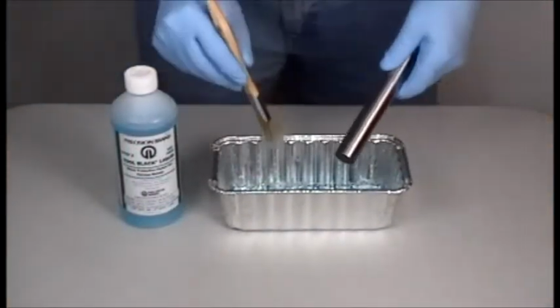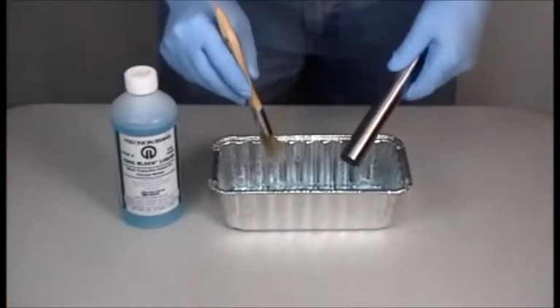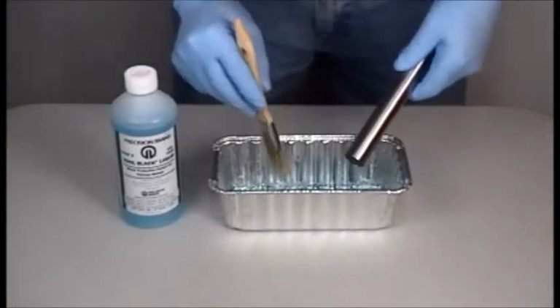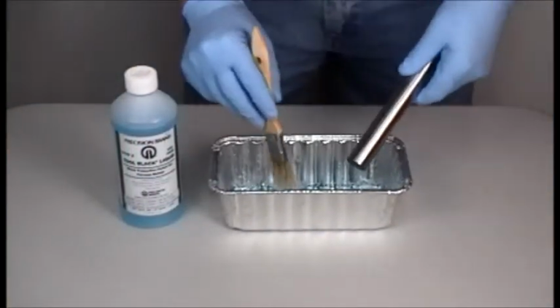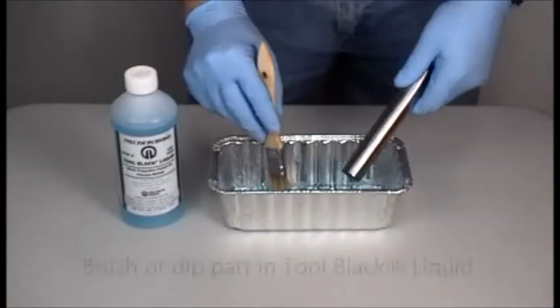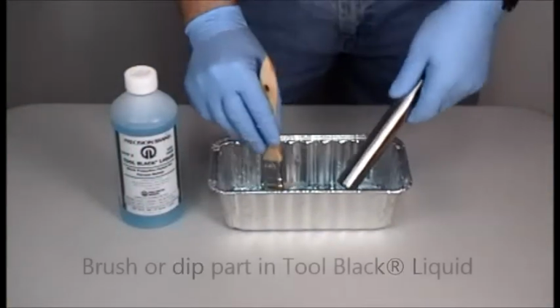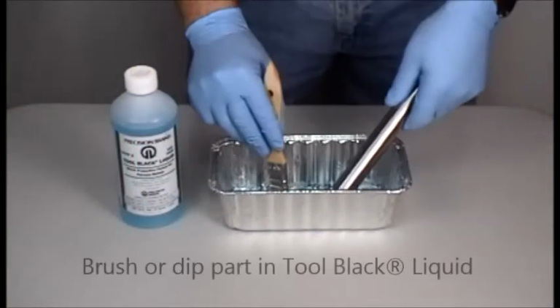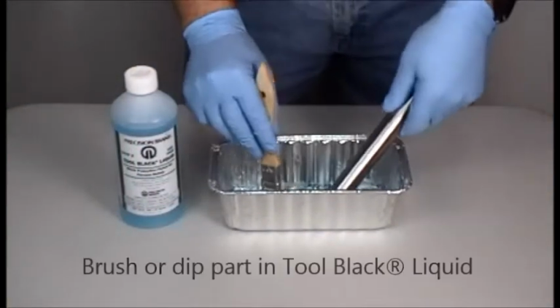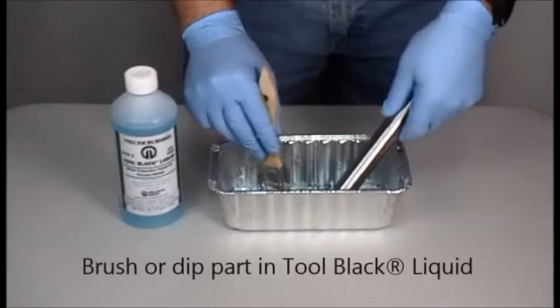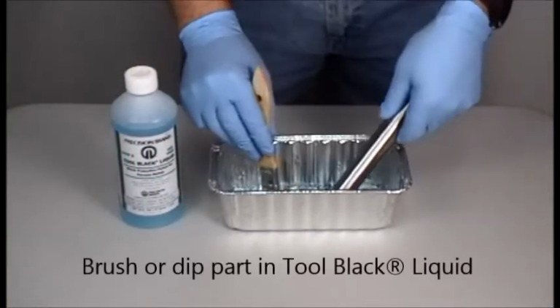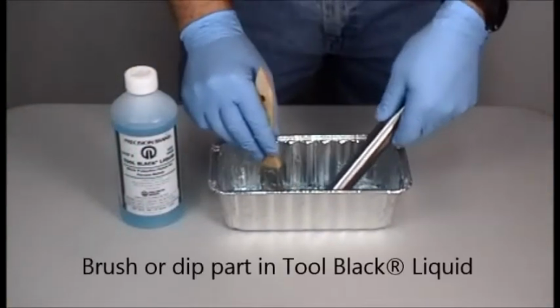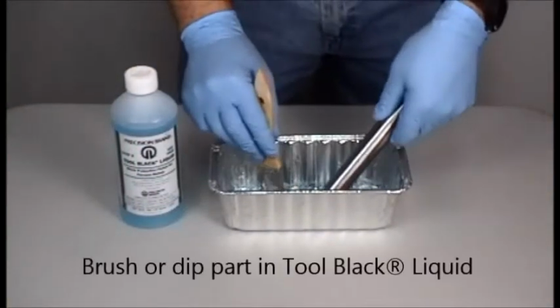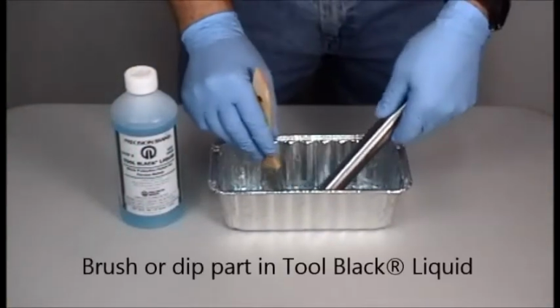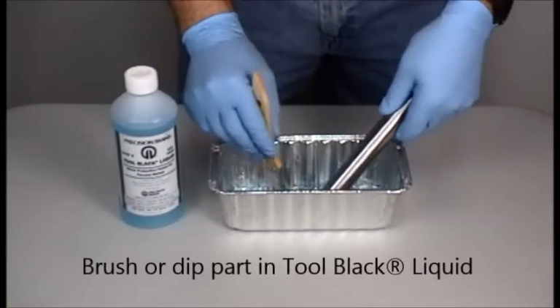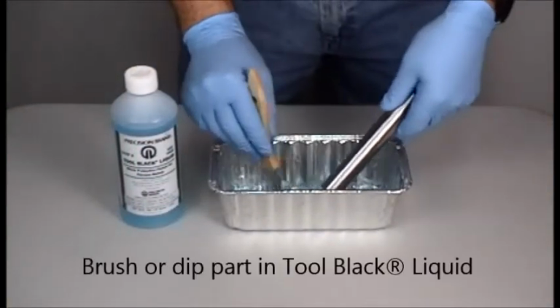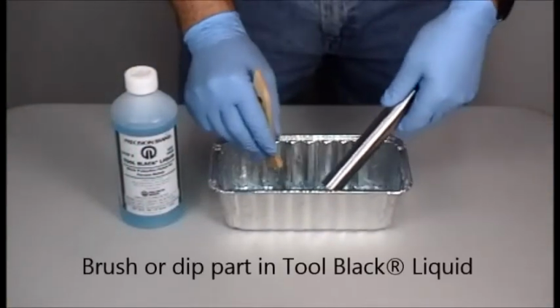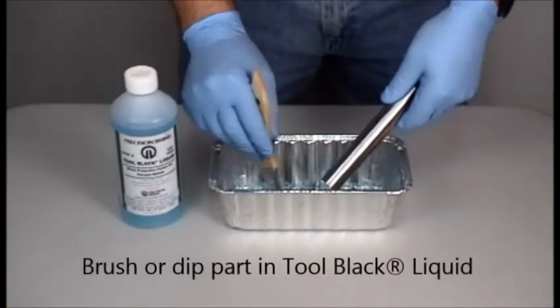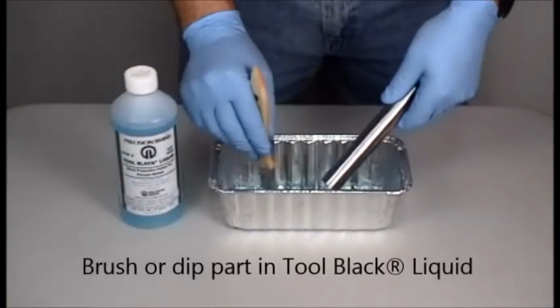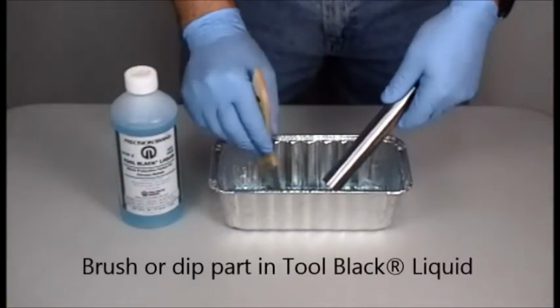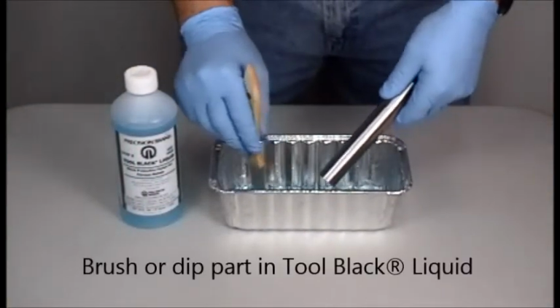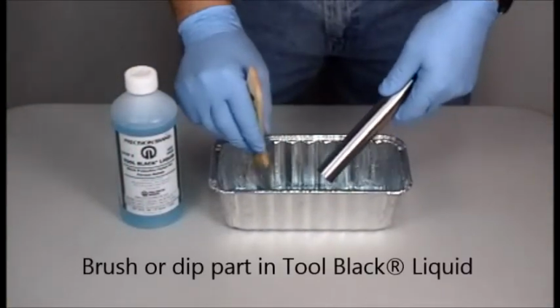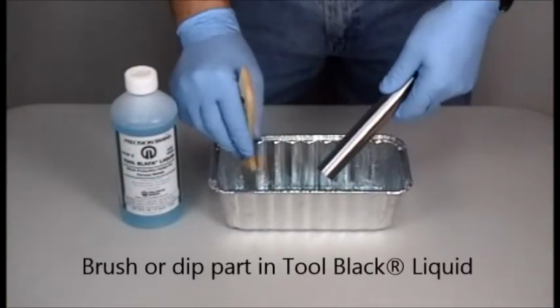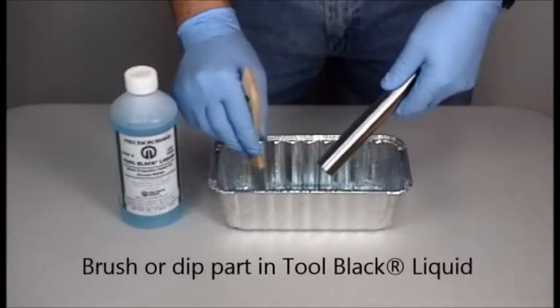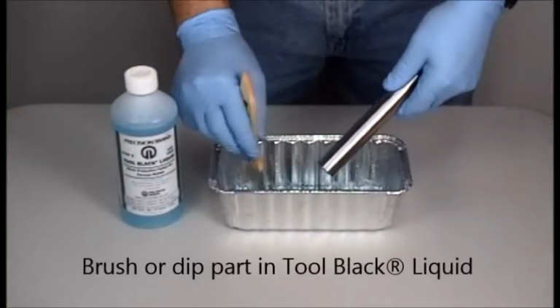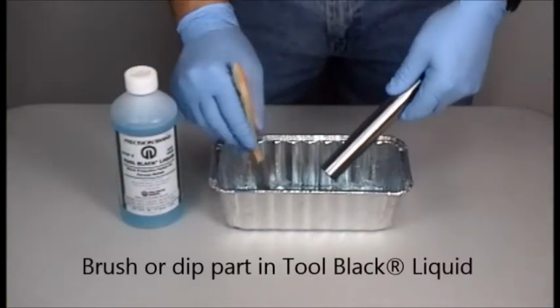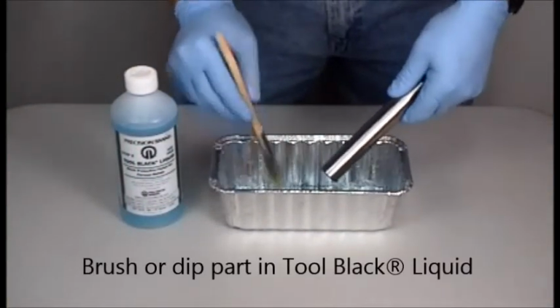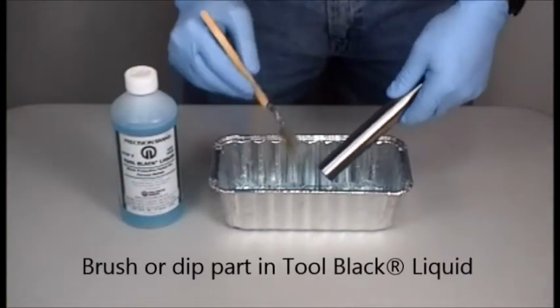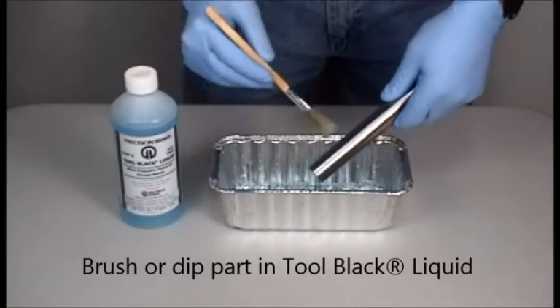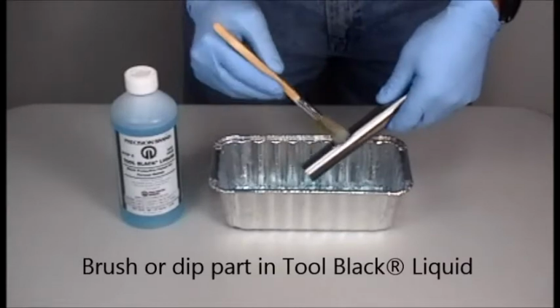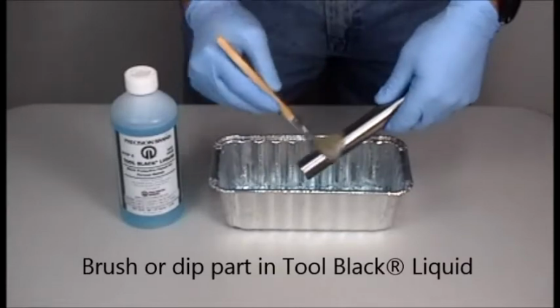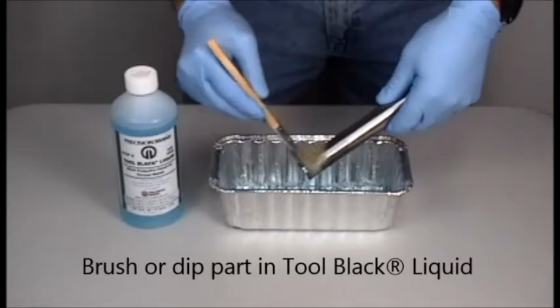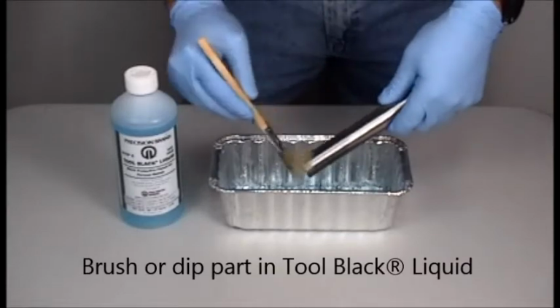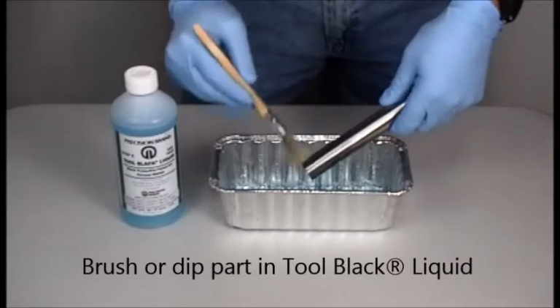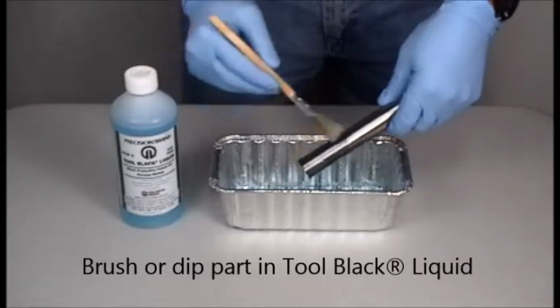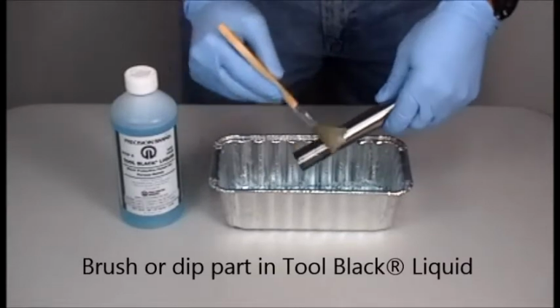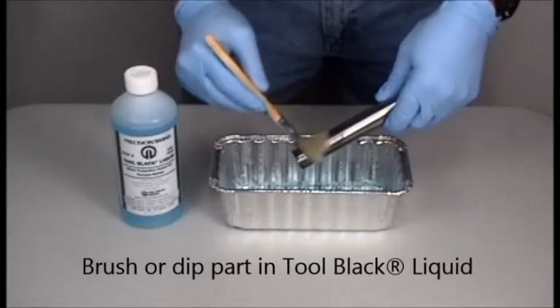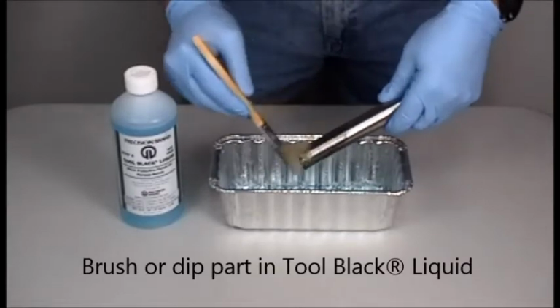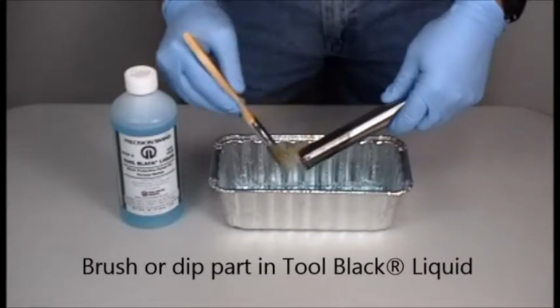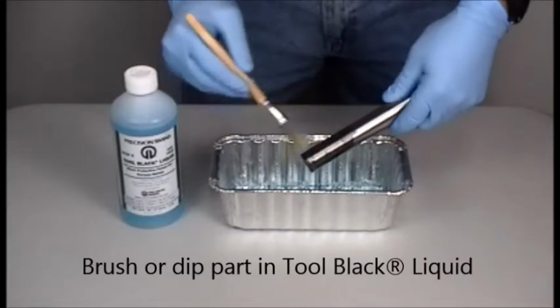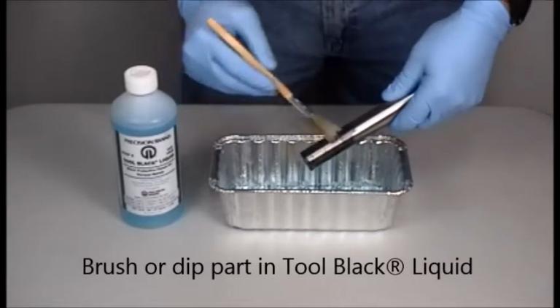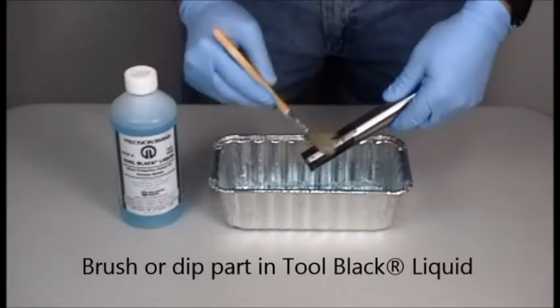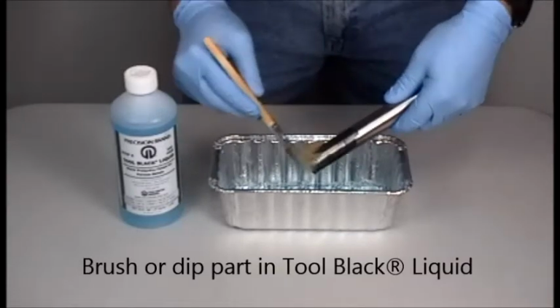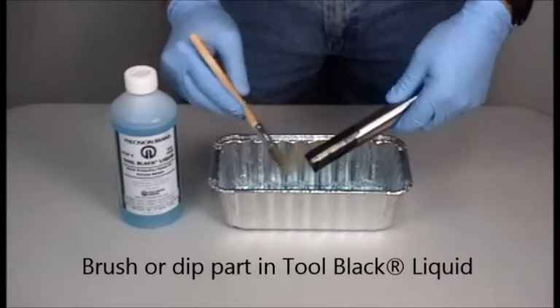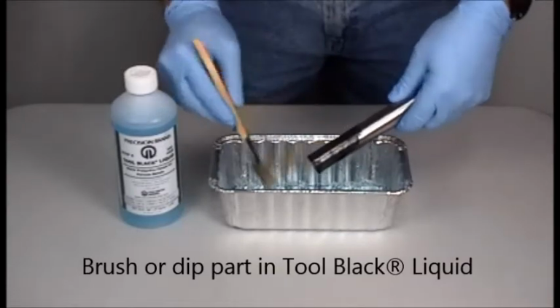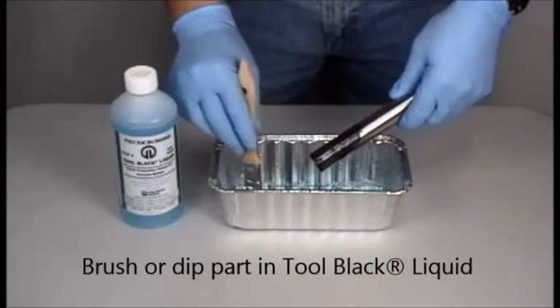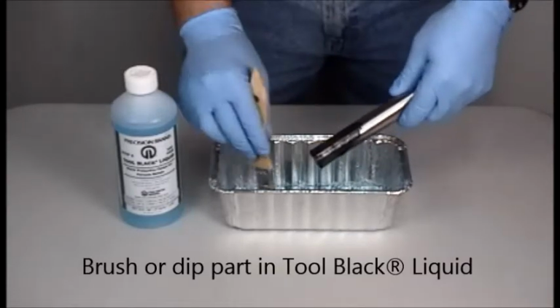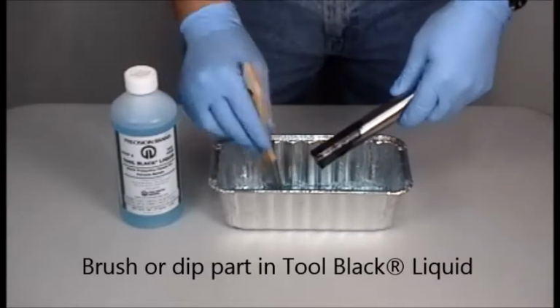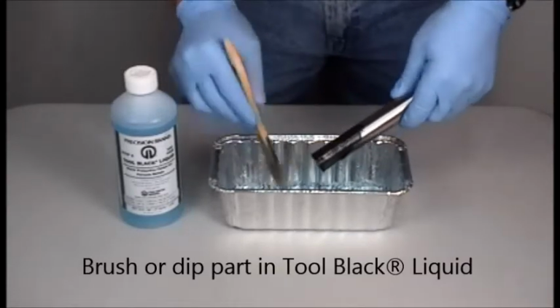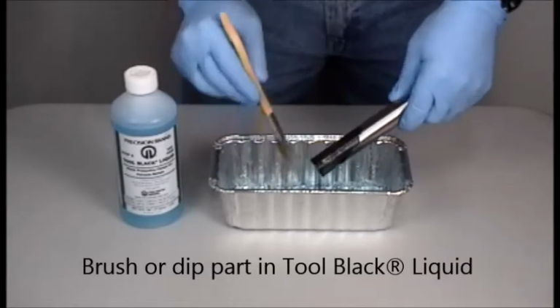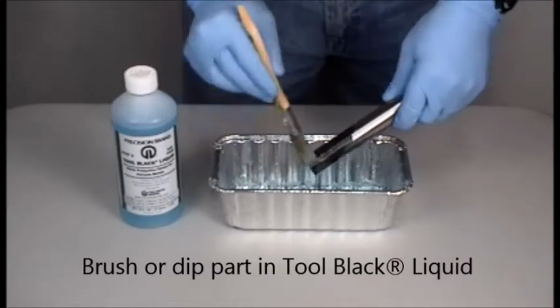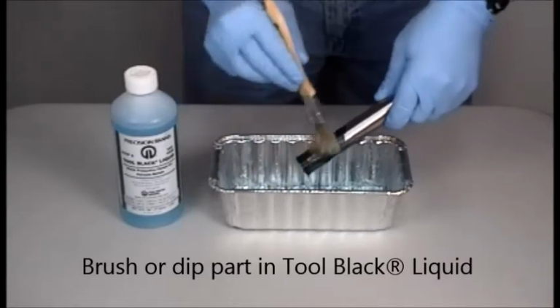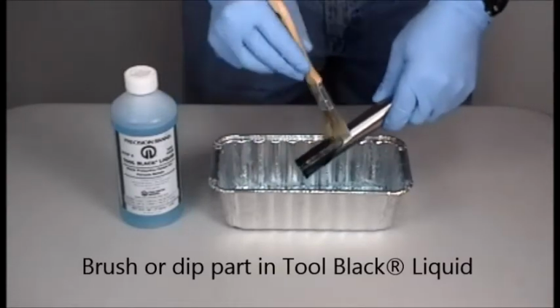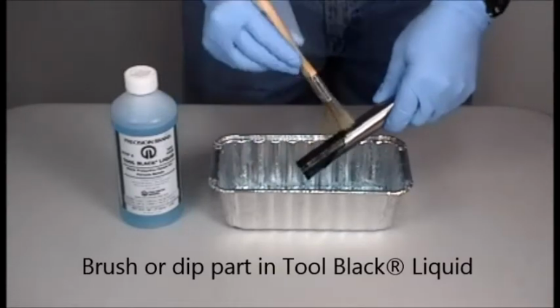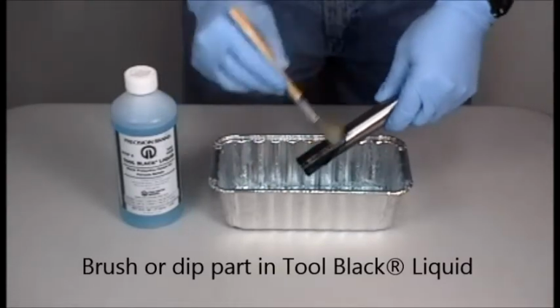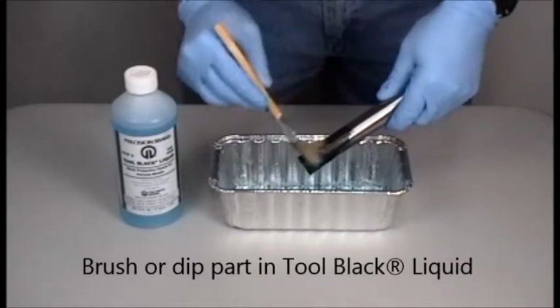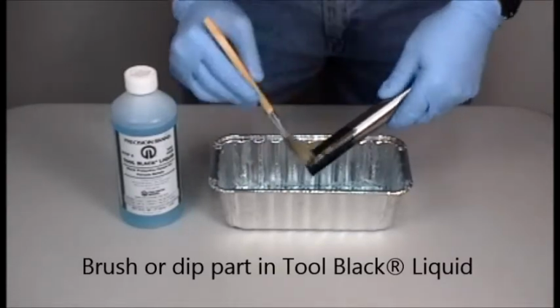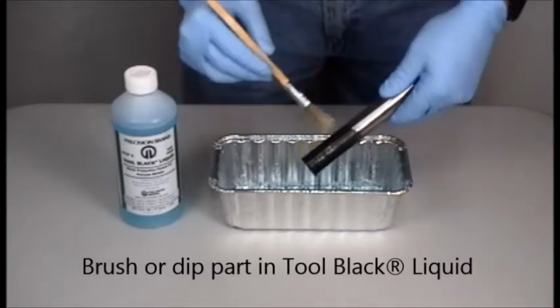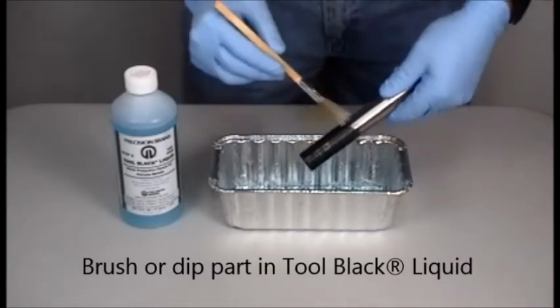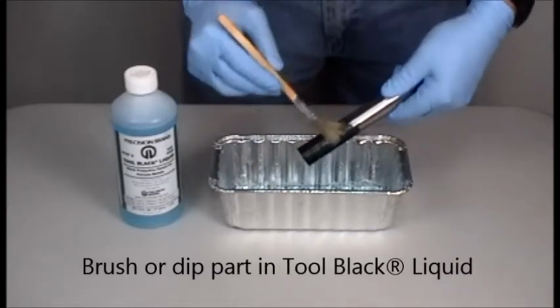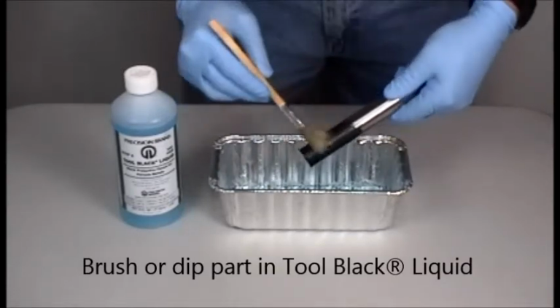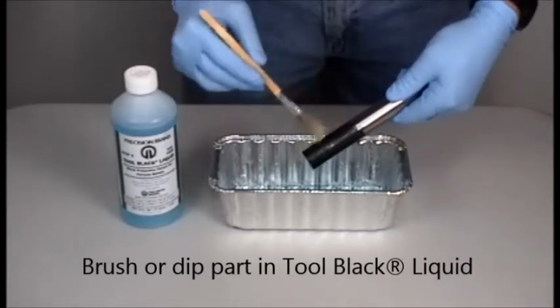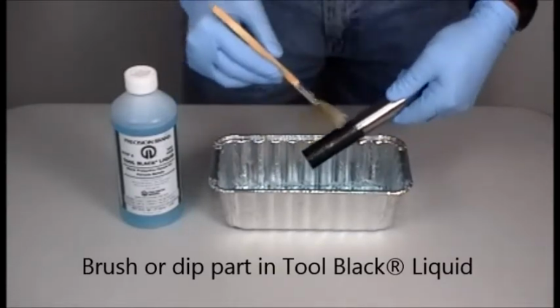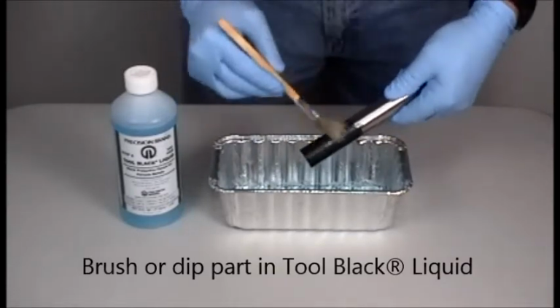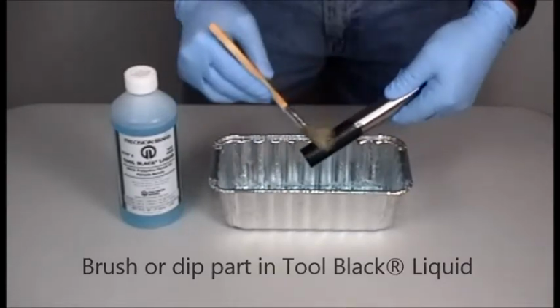Next, either brush on or dip the part in the Tool Black liquid solution. You will see the part instantly turn black.